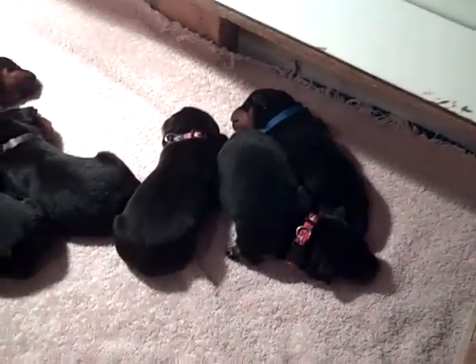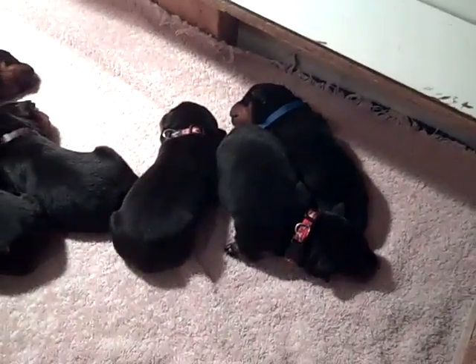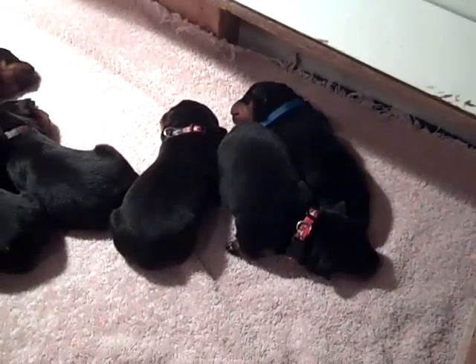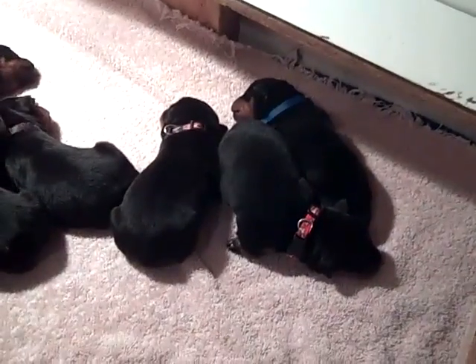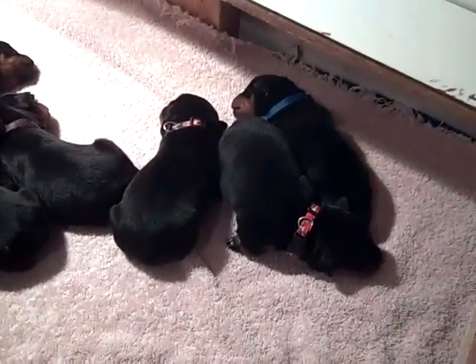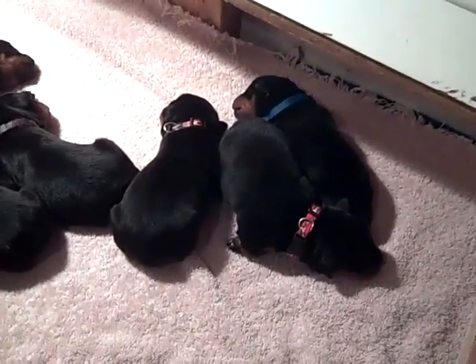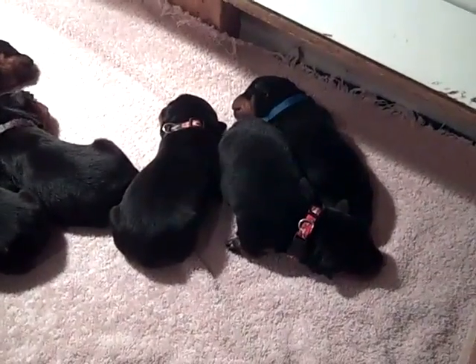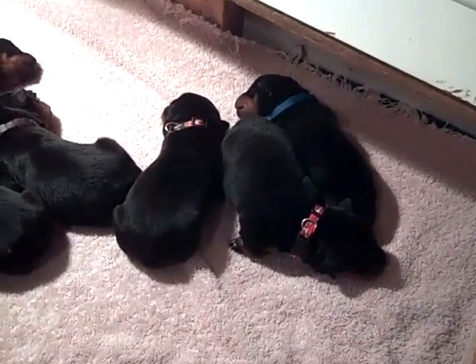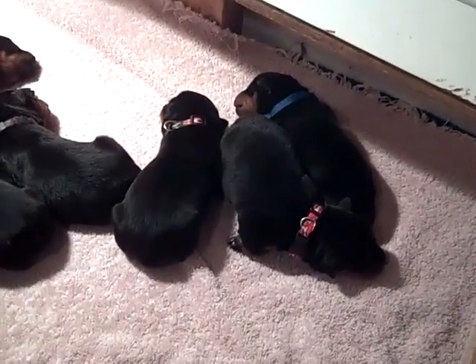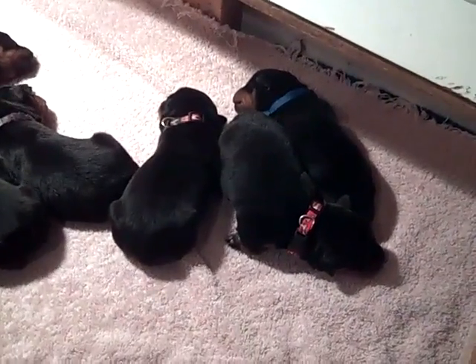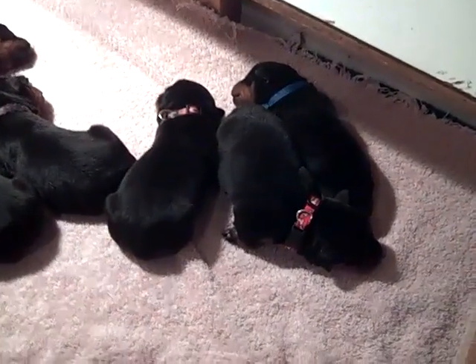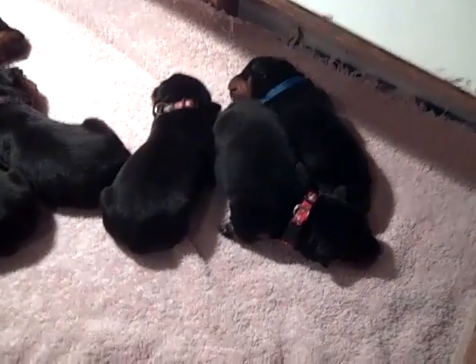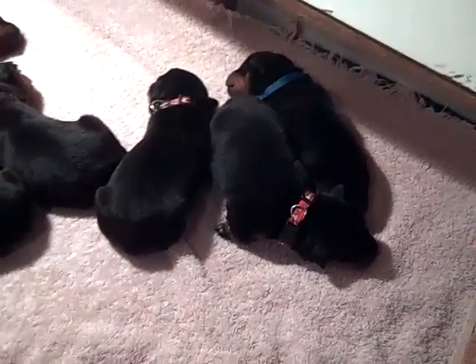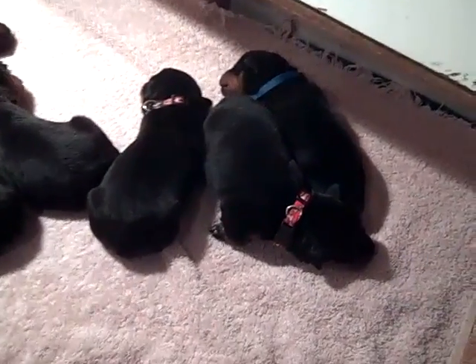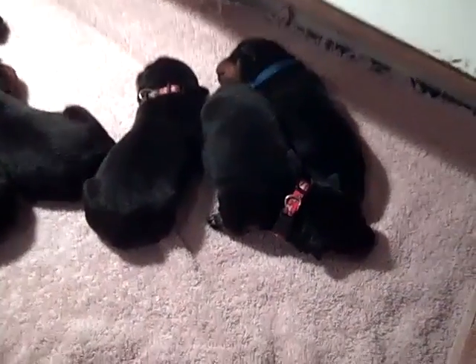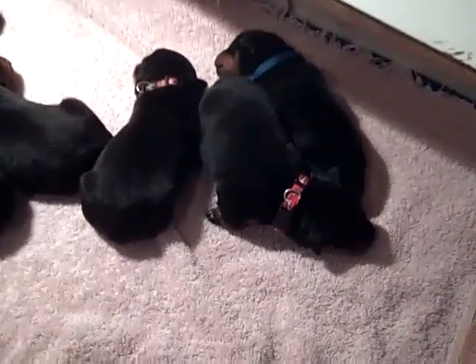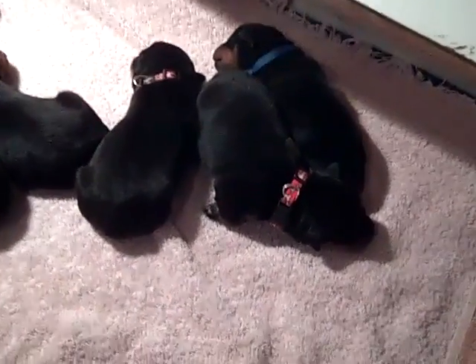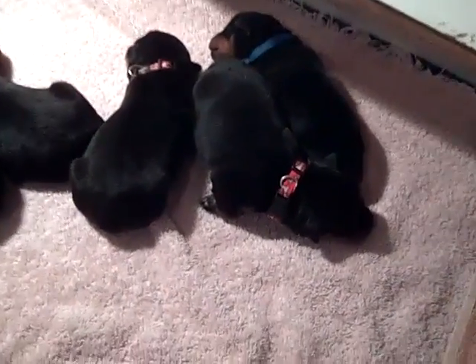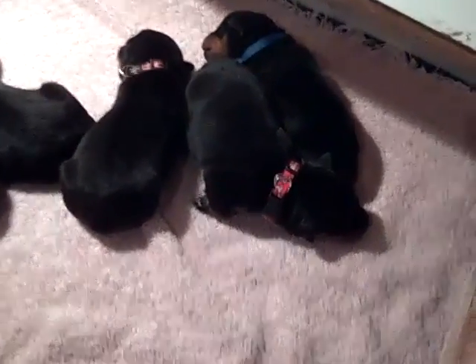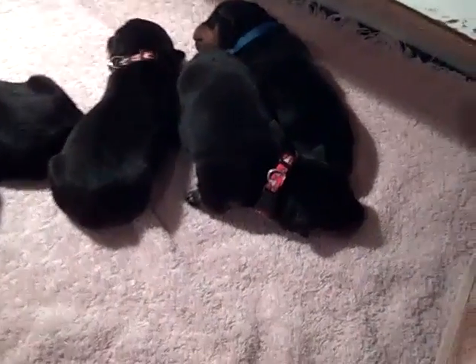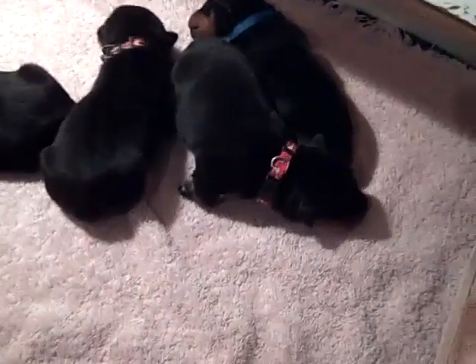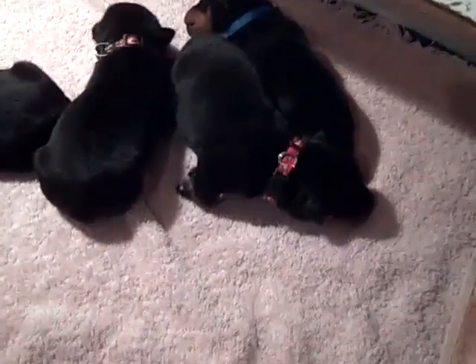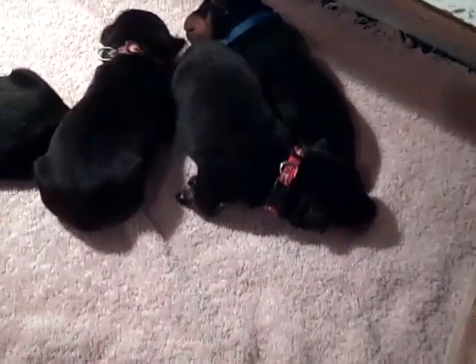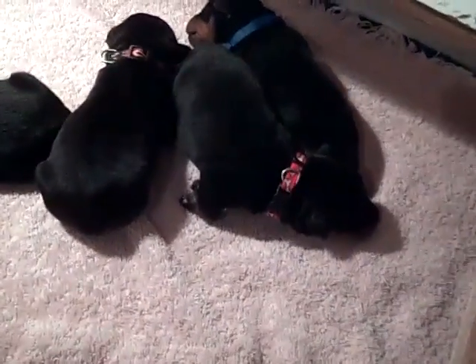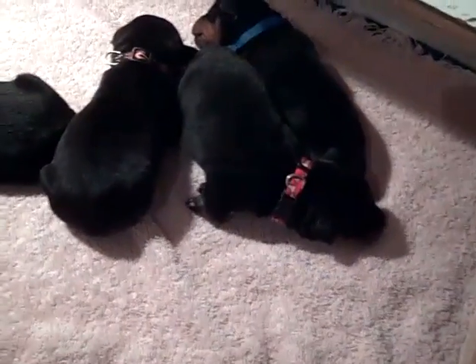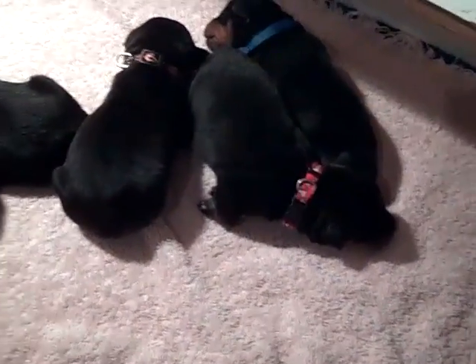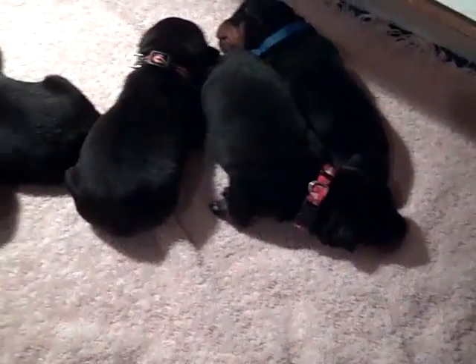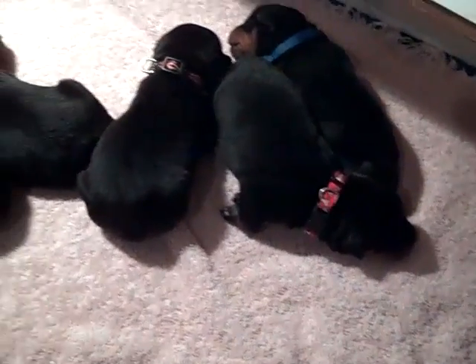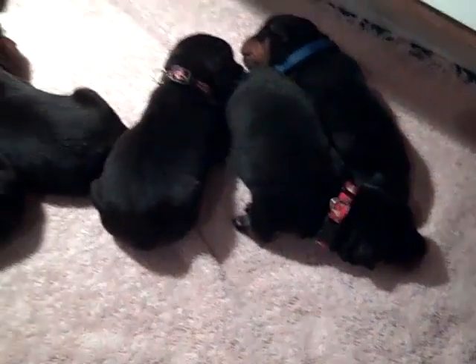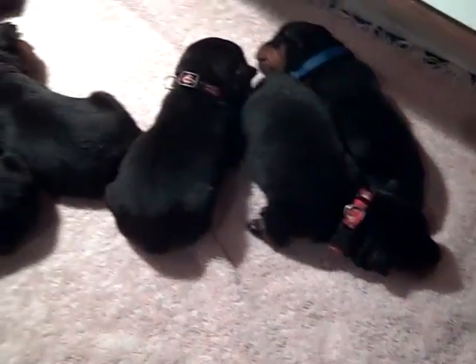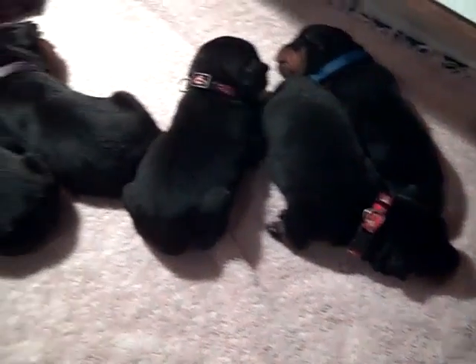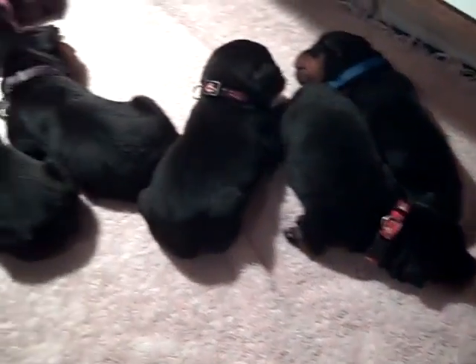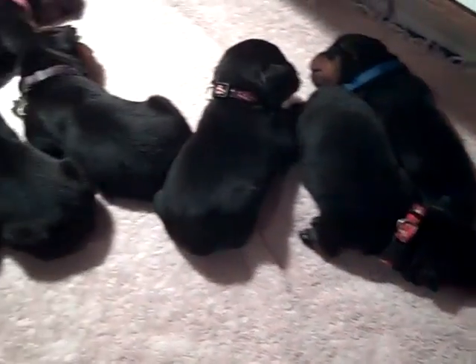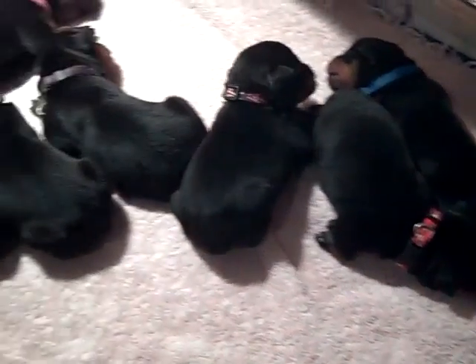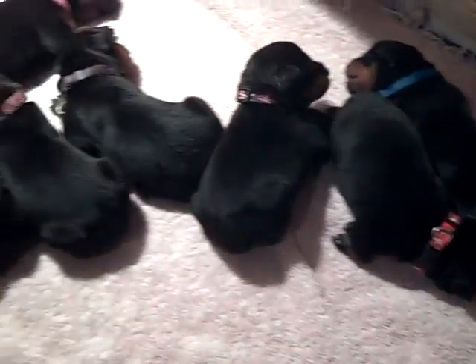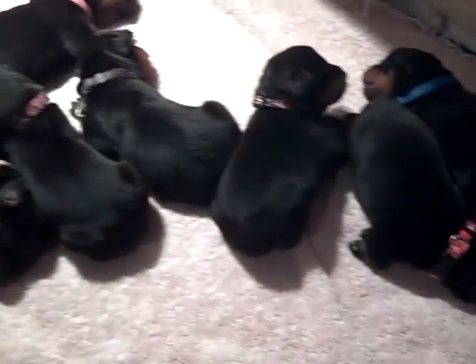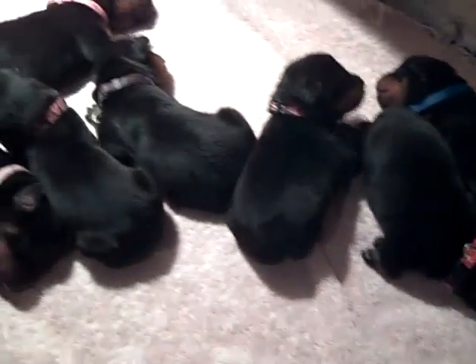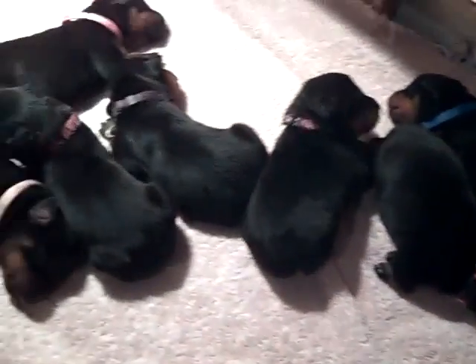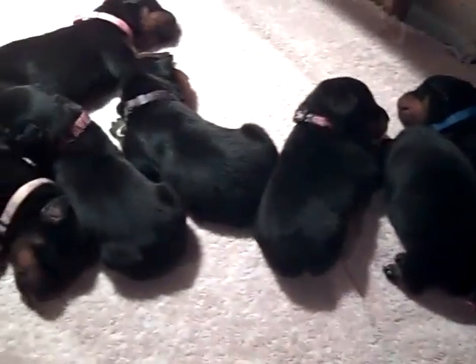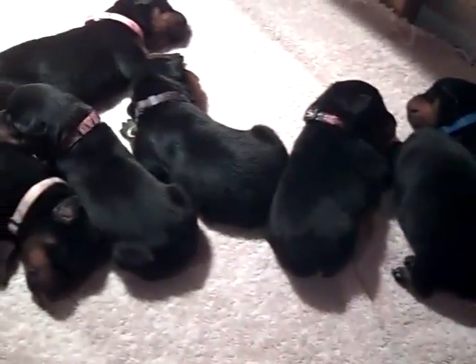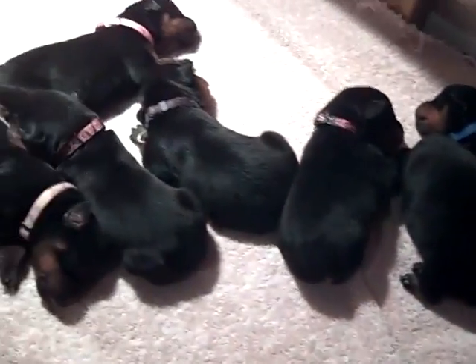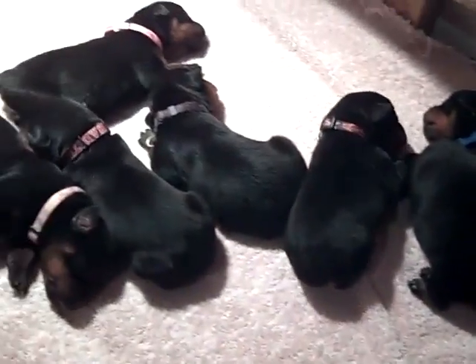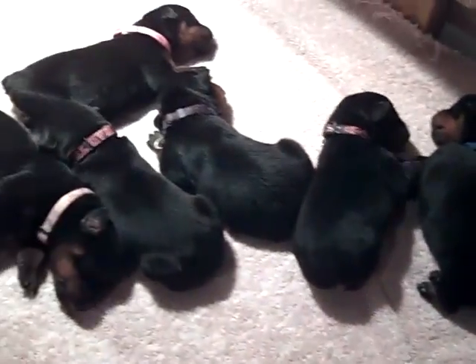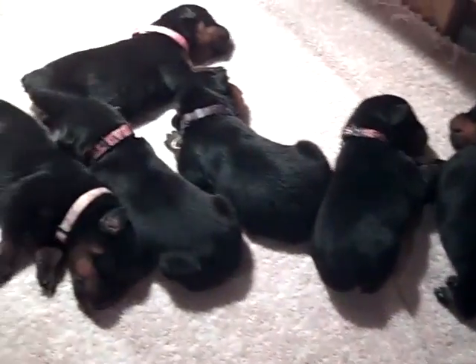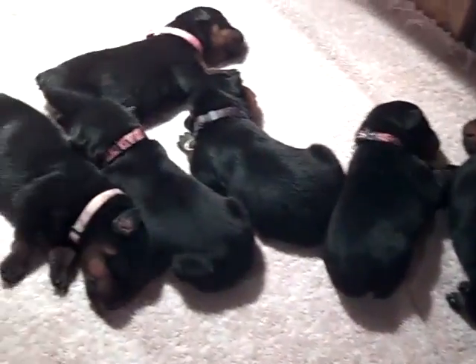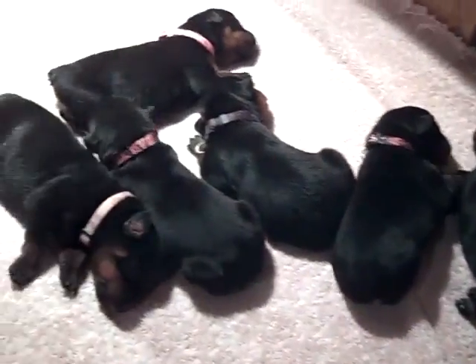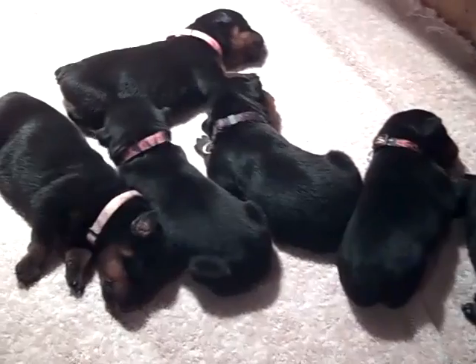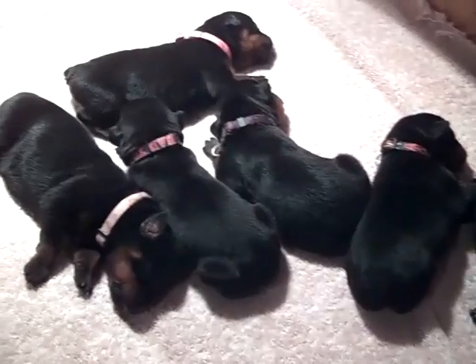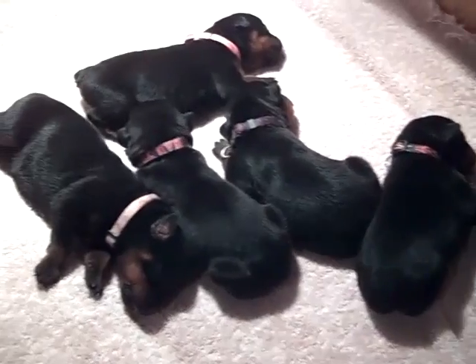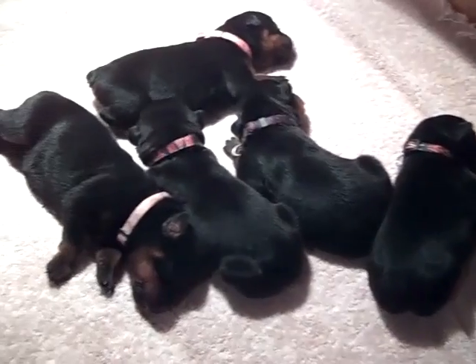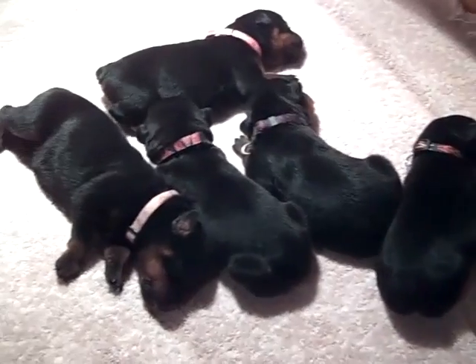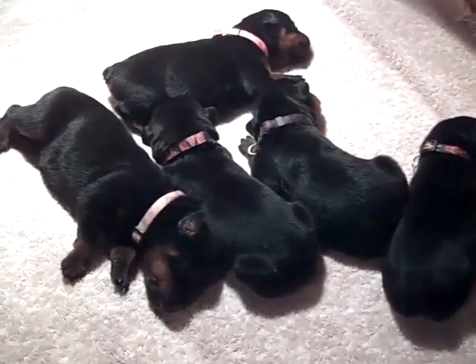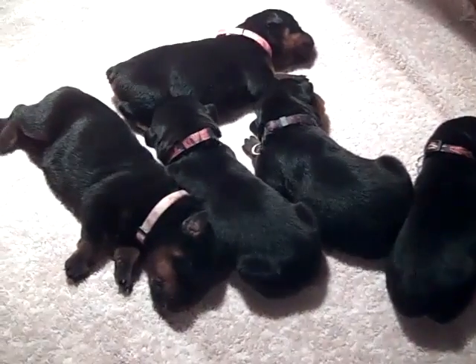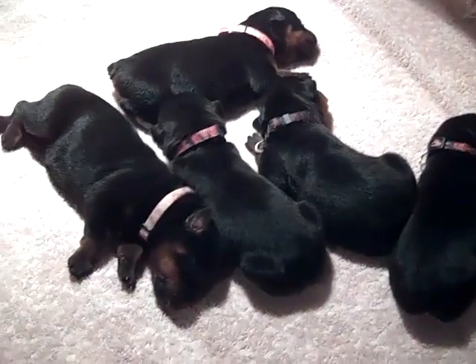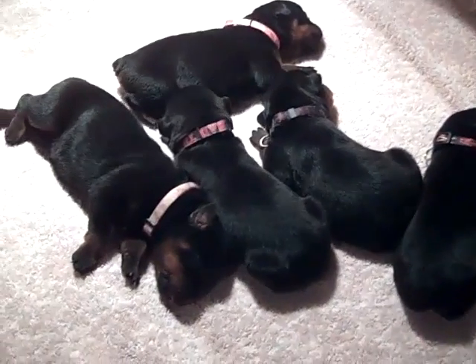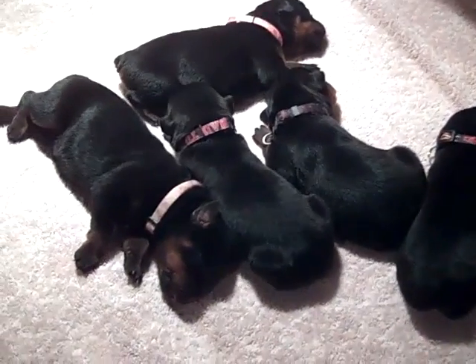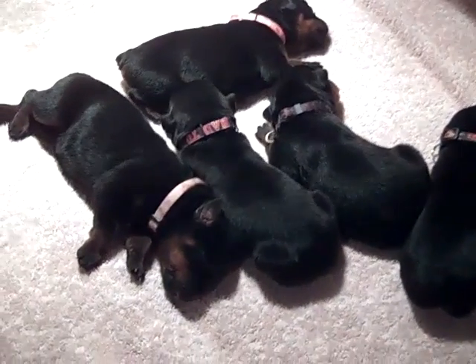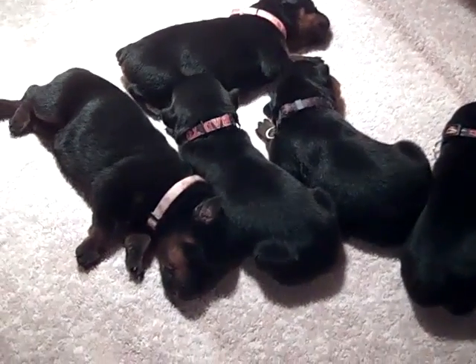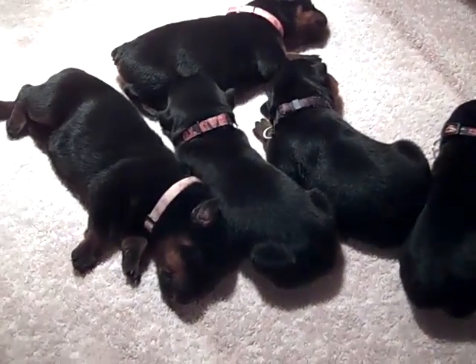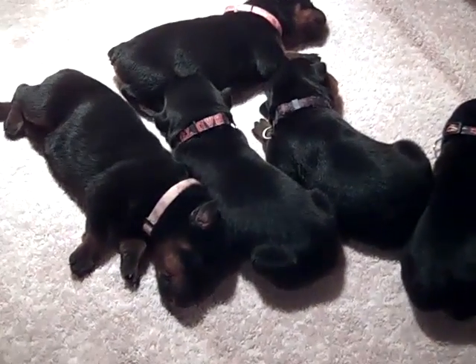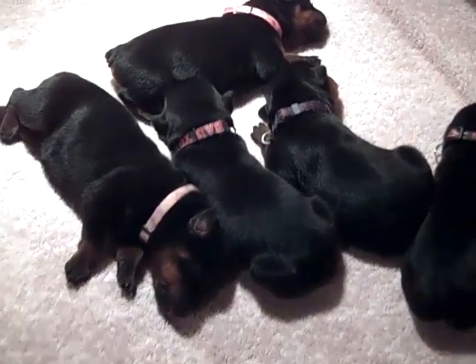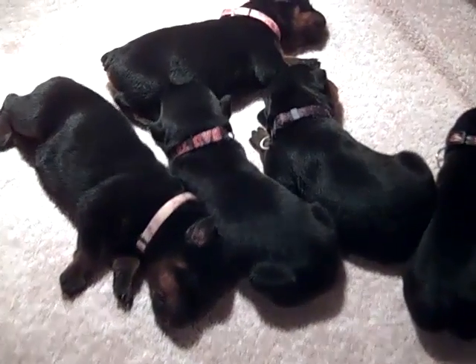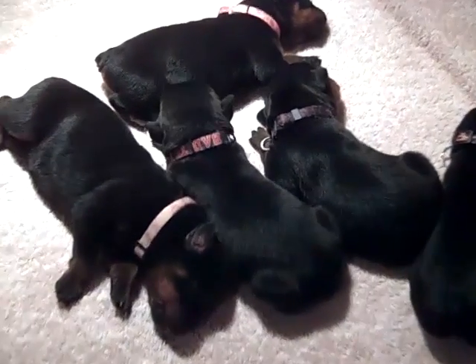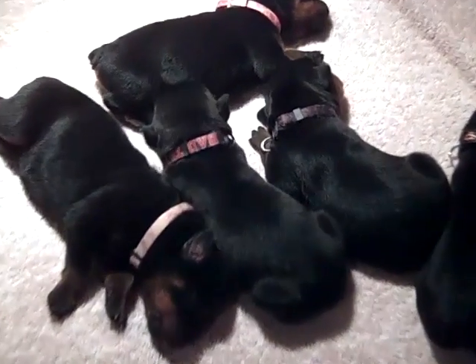Here's a video of just the puppies. I got mama outside going potty, so these are just the puppies.